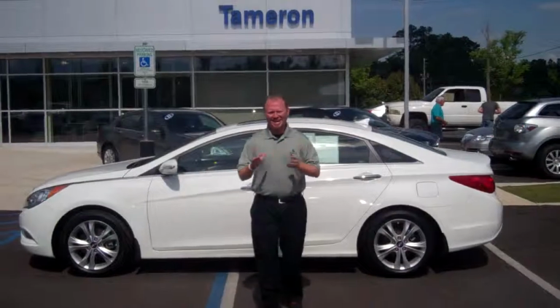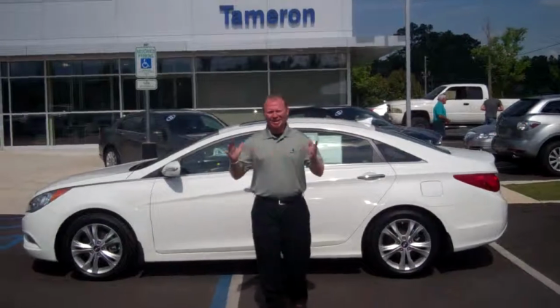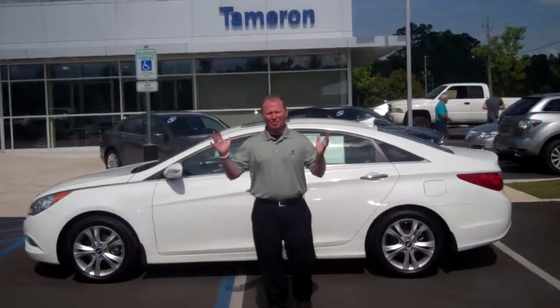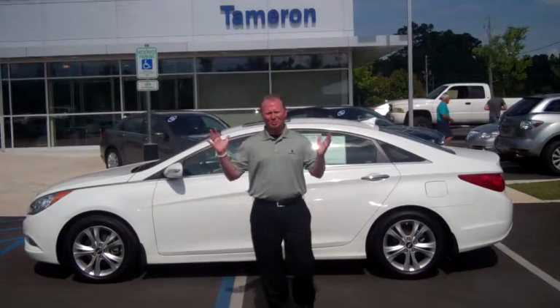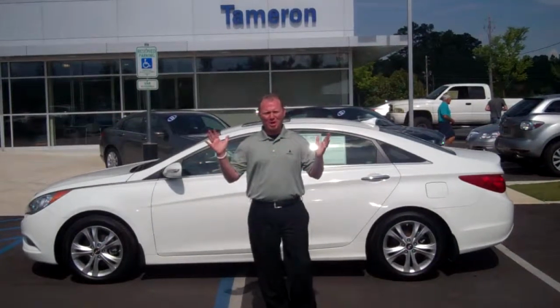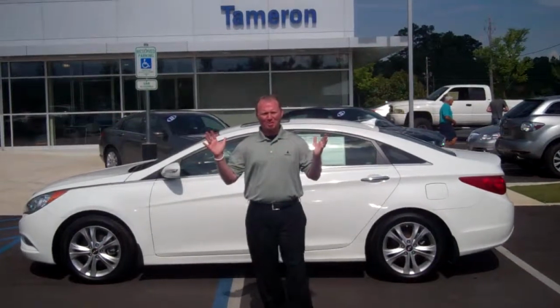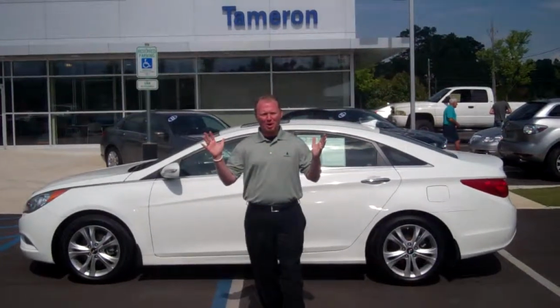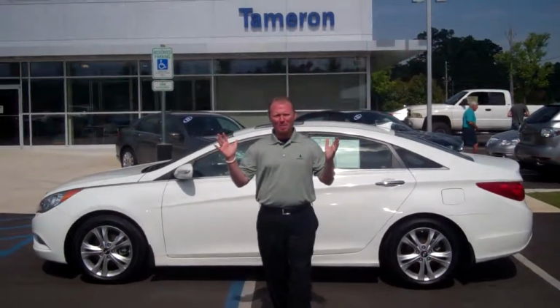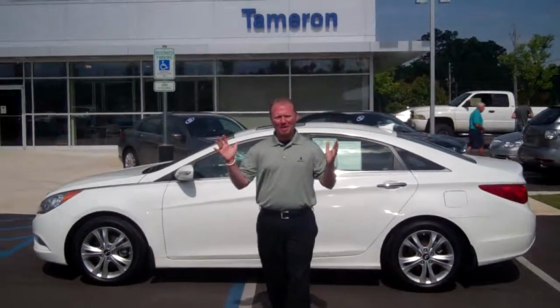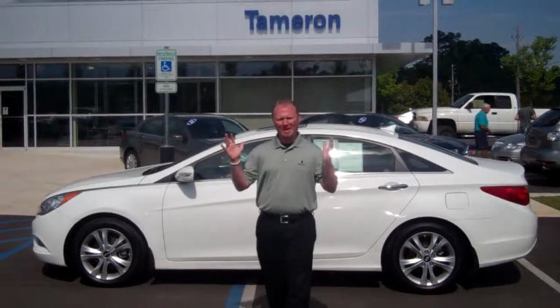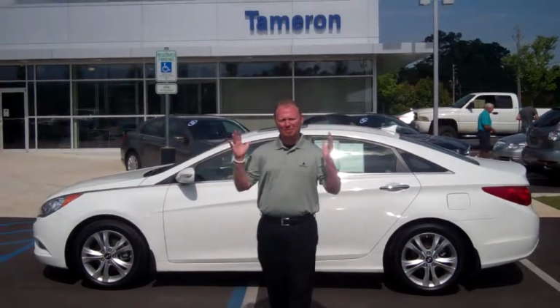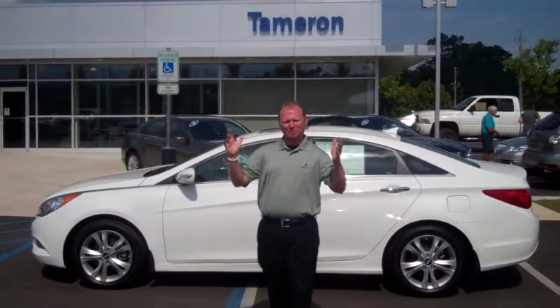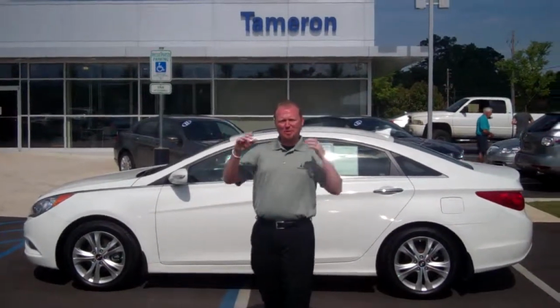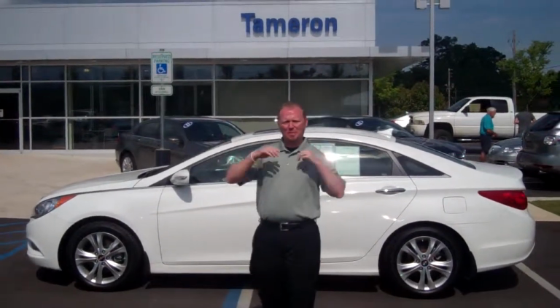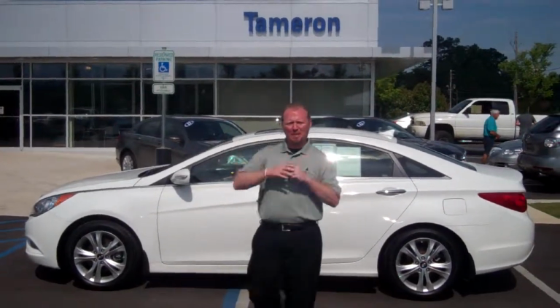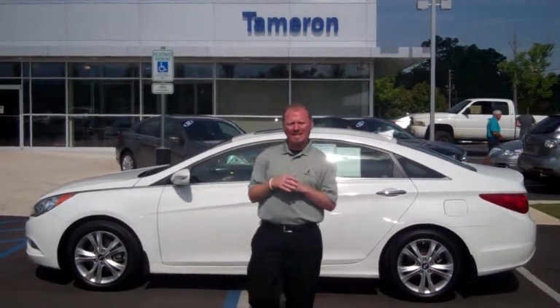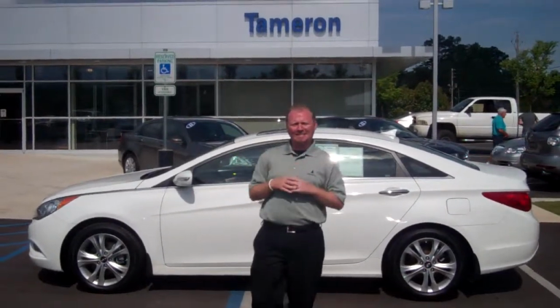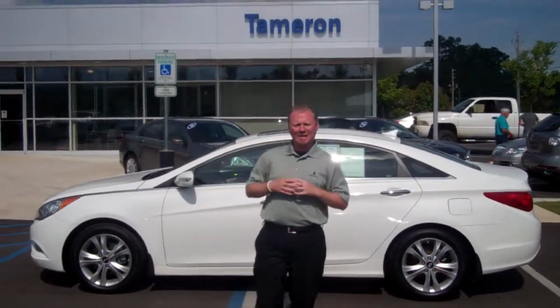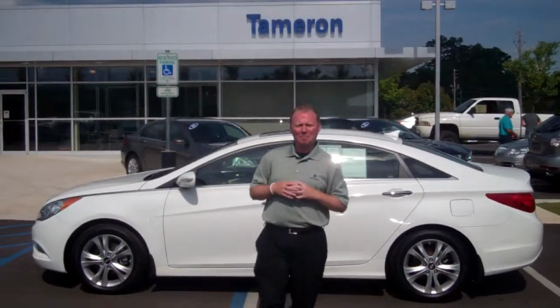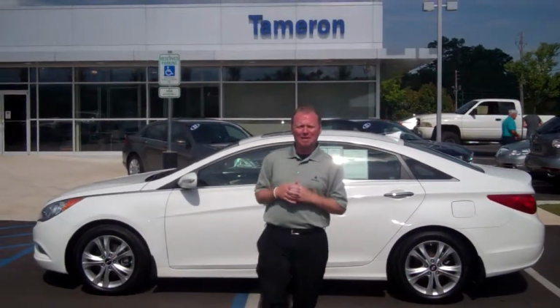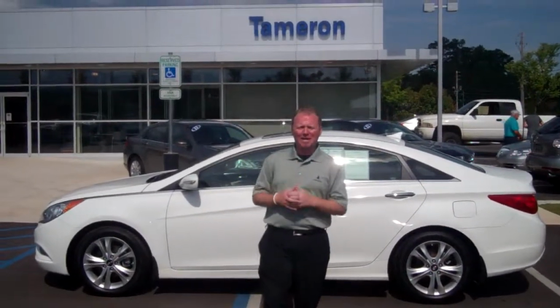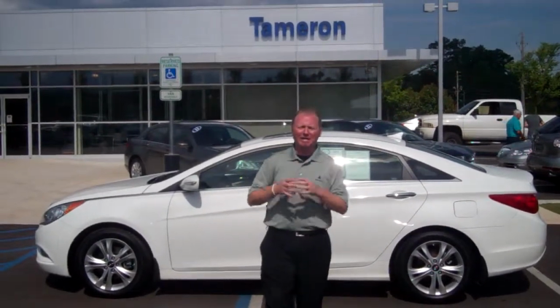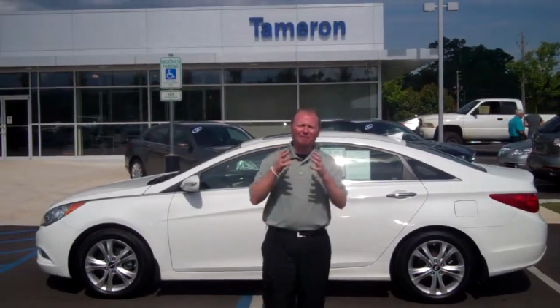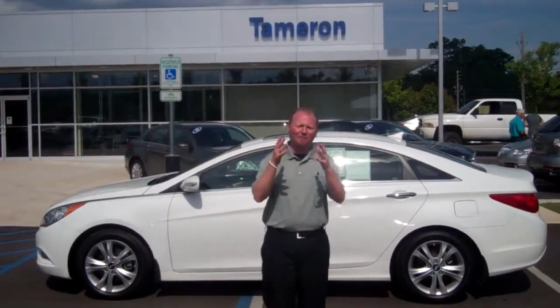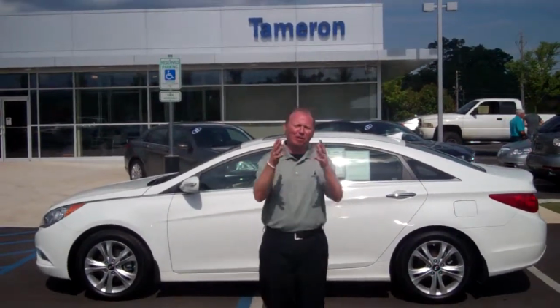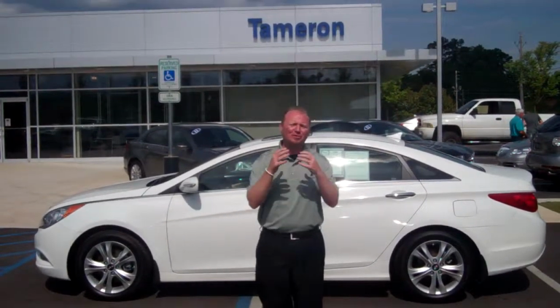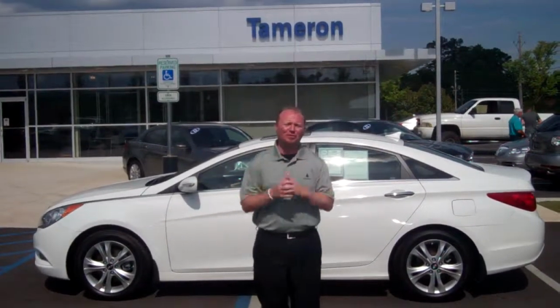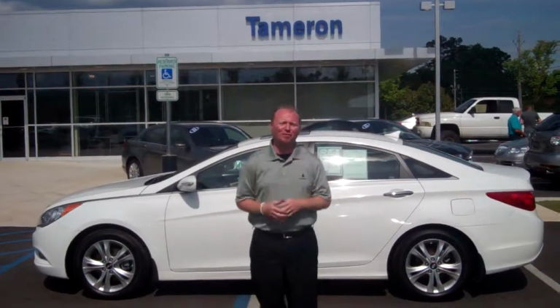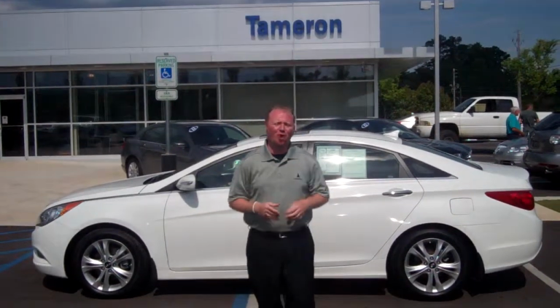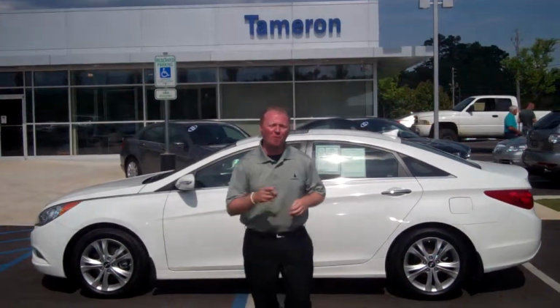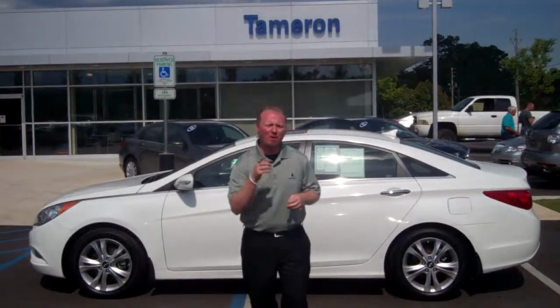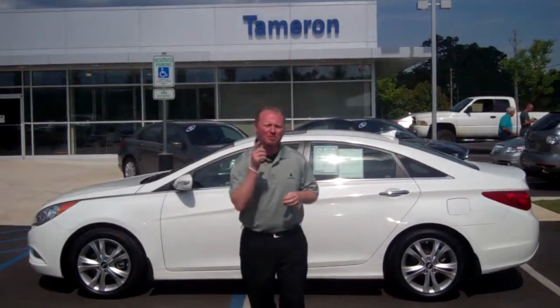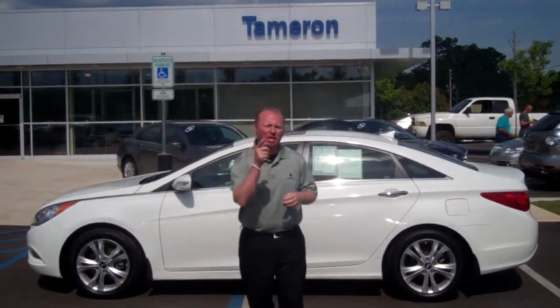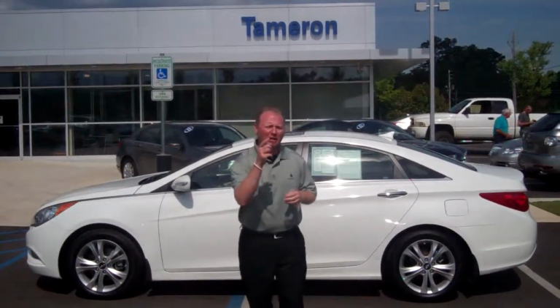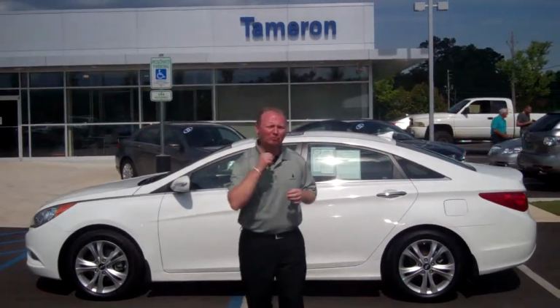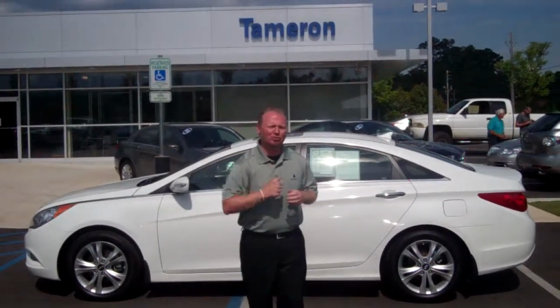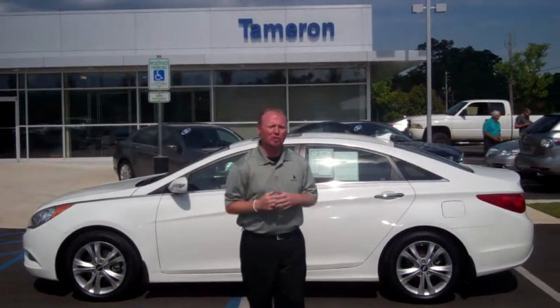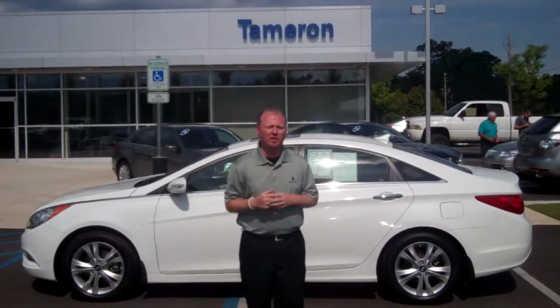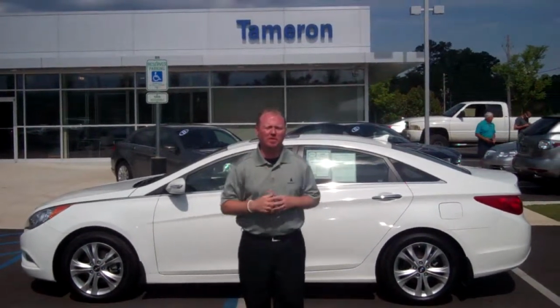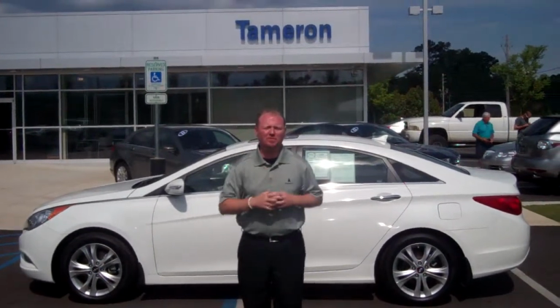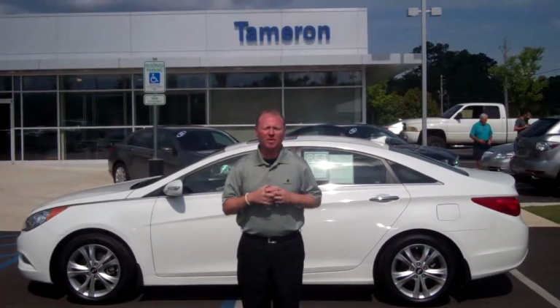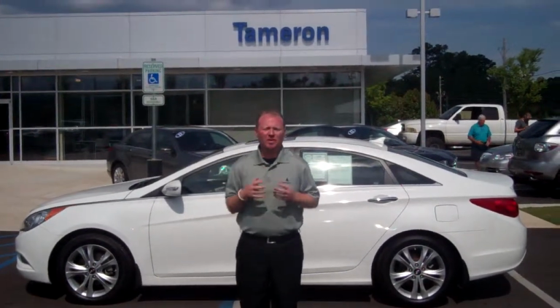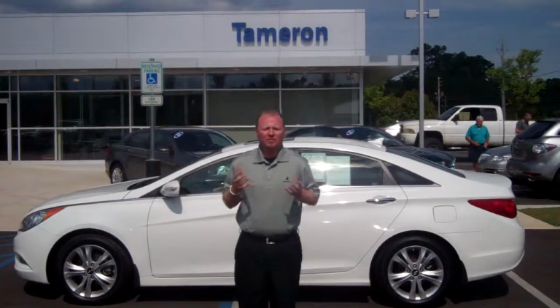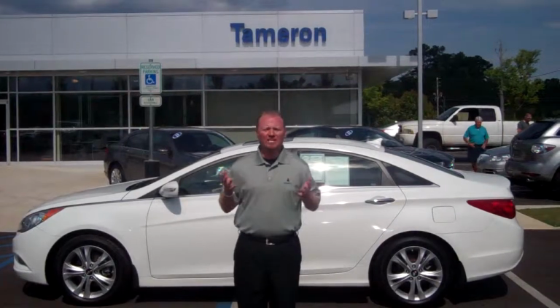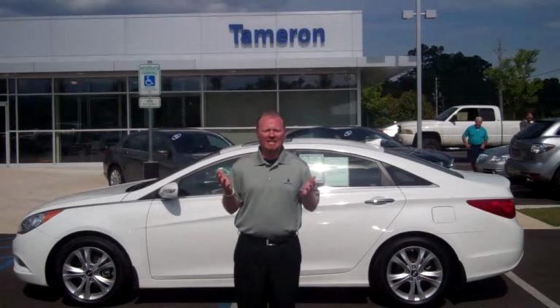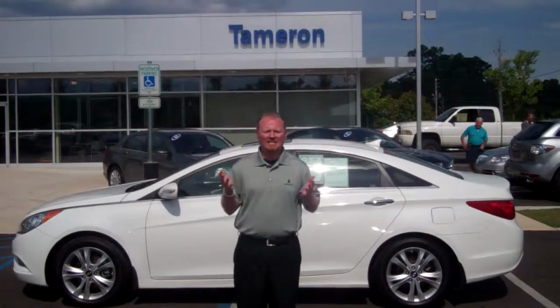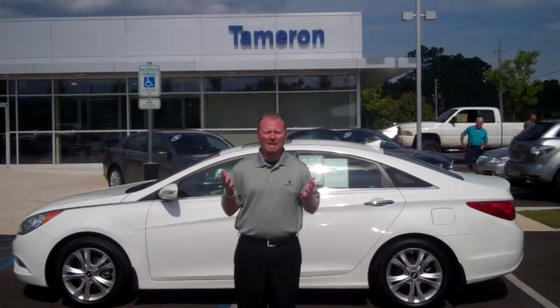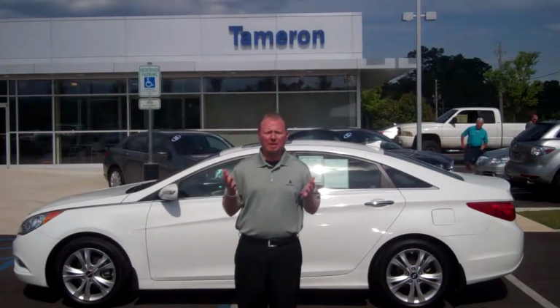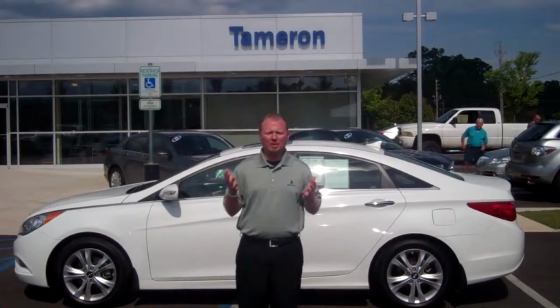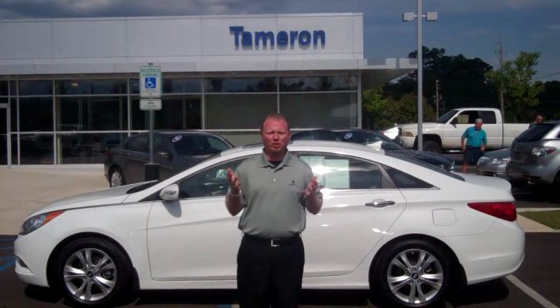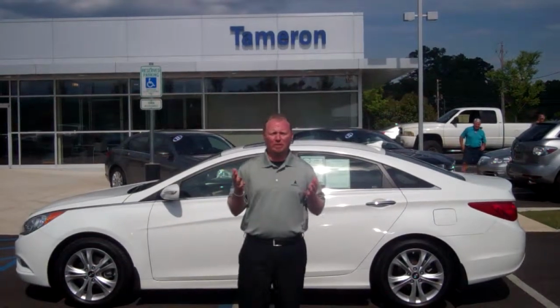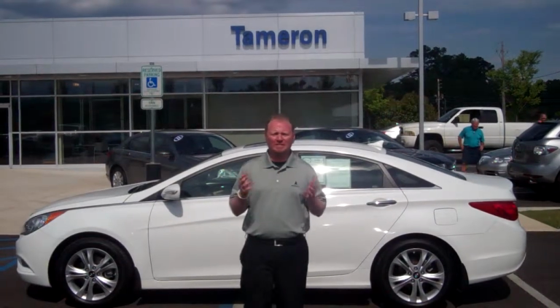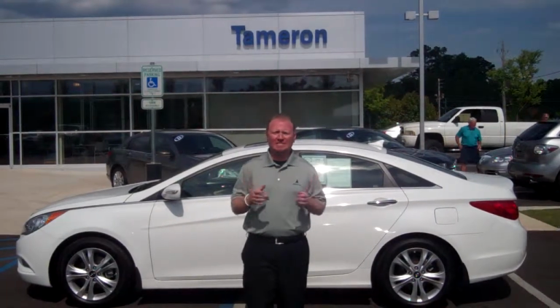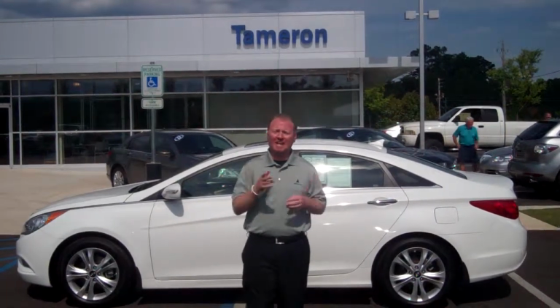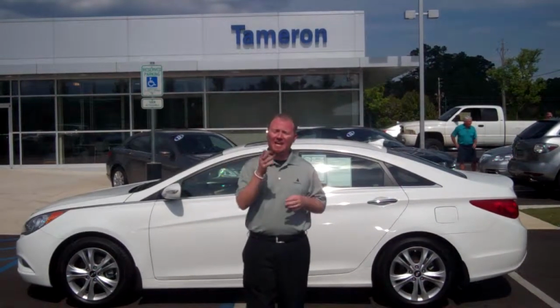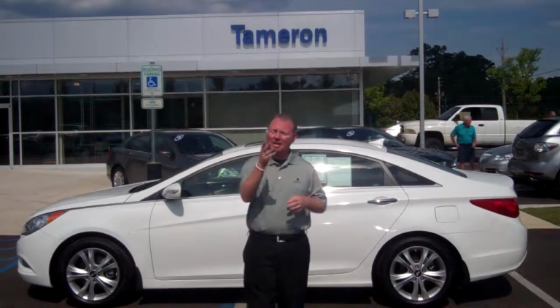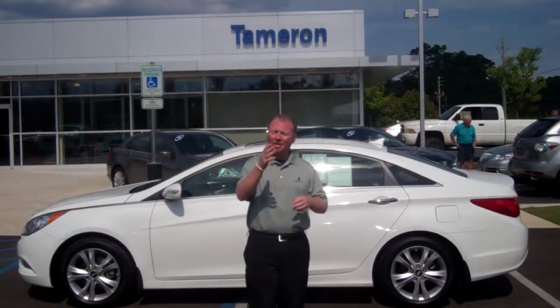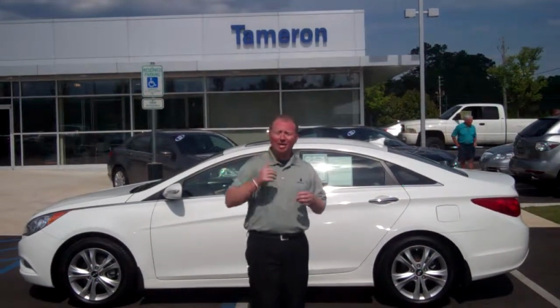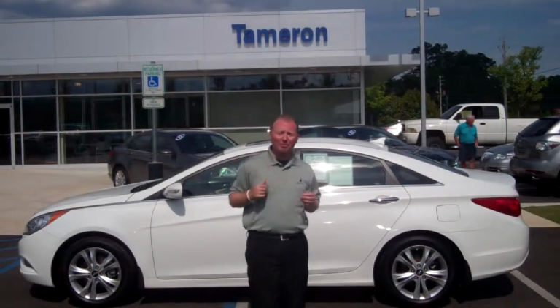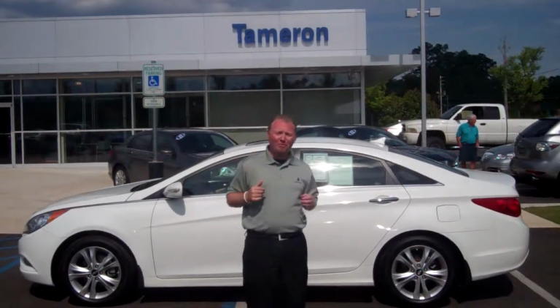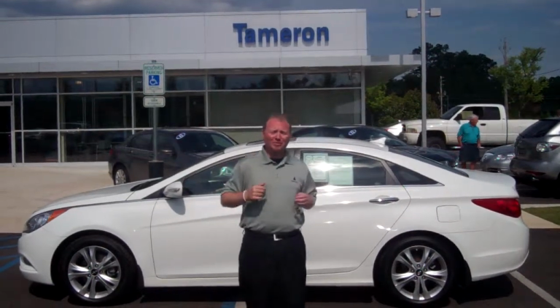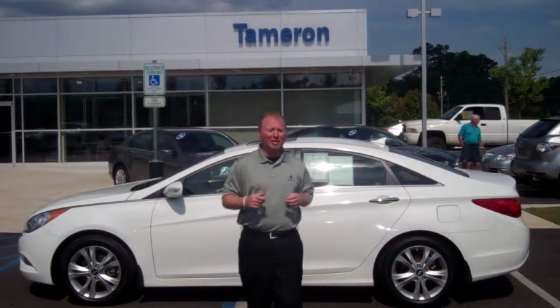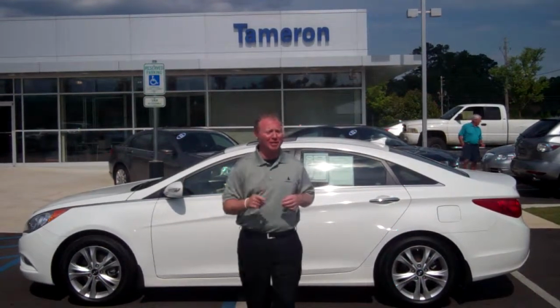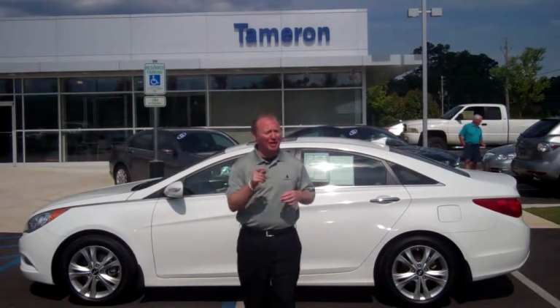Hello, Ryan Bowman. My name is Jeremy Blake, Tamron Hyundai. First and foremost, thank you so much for taking time out of your busy day here on Sunday.